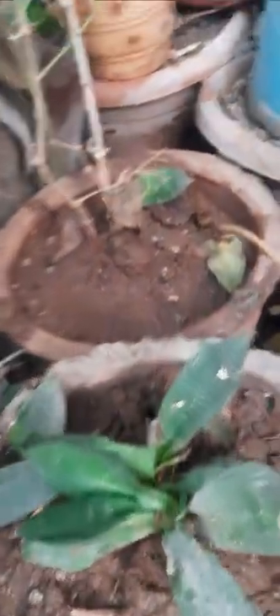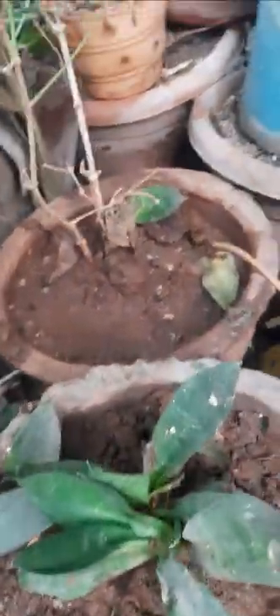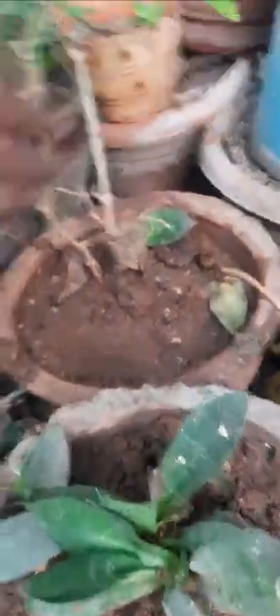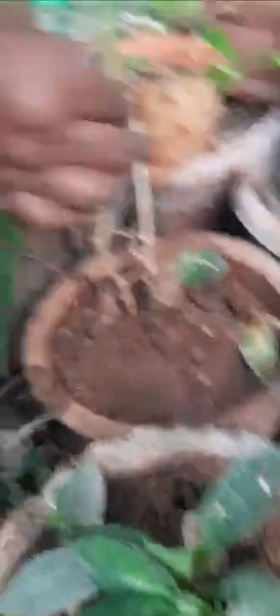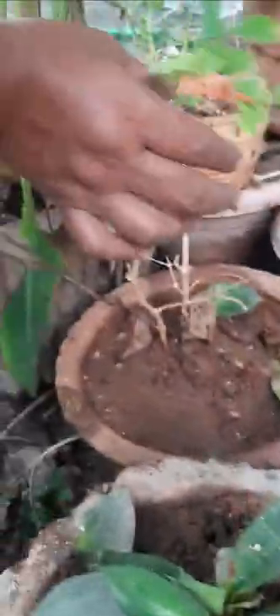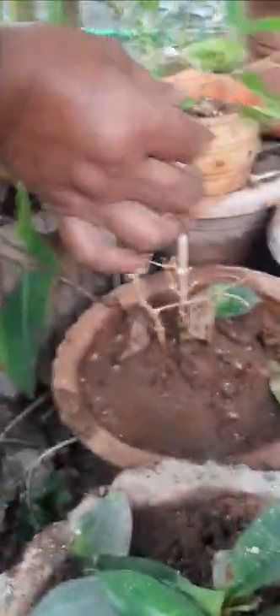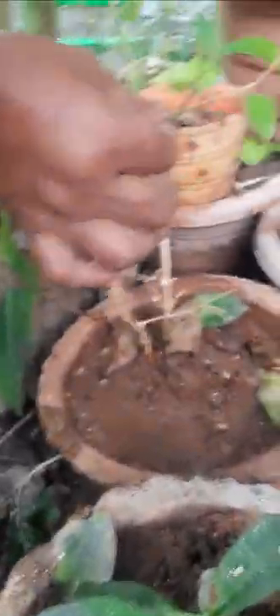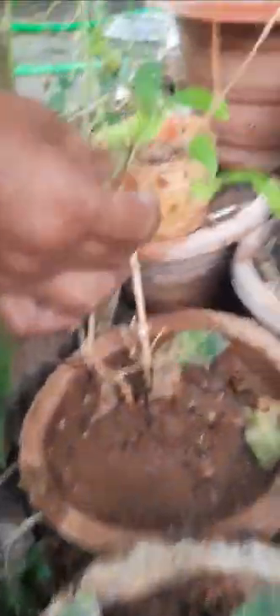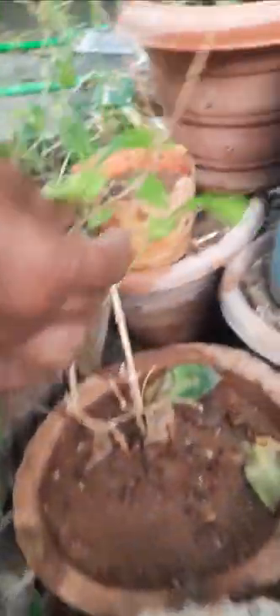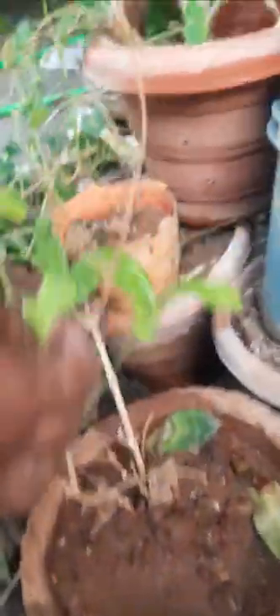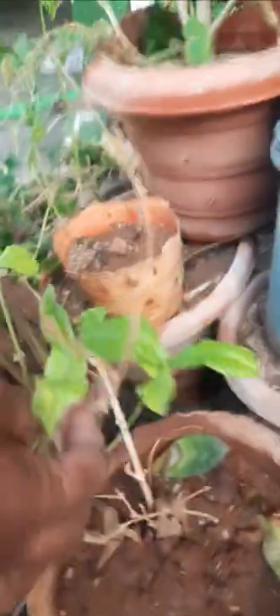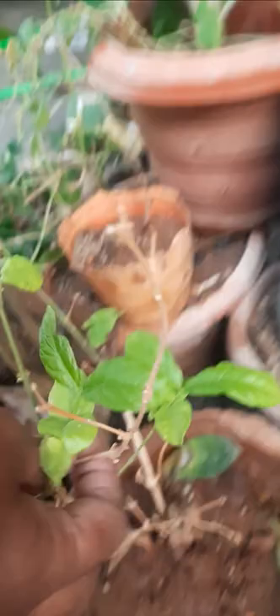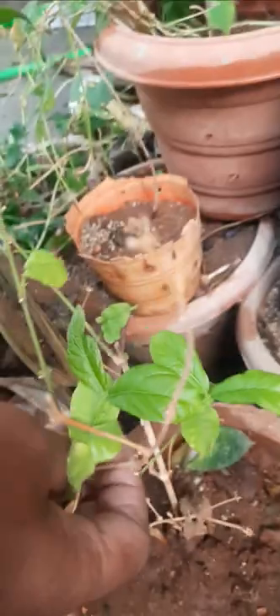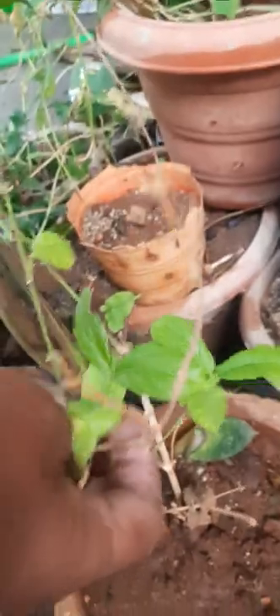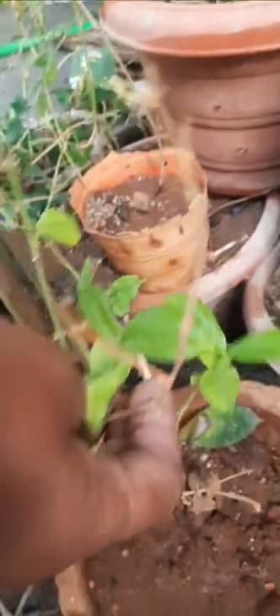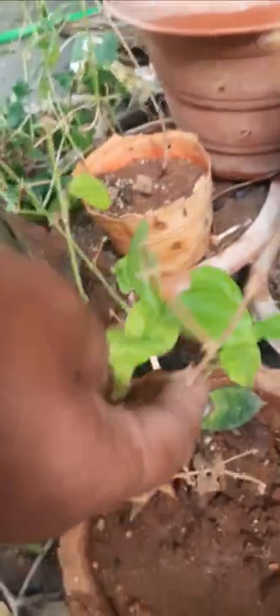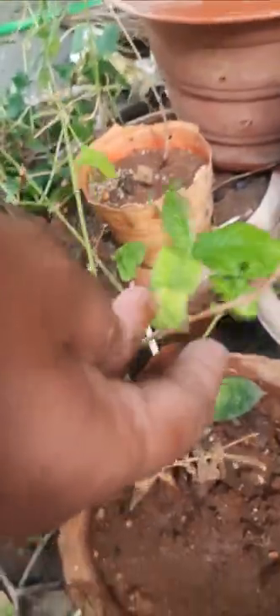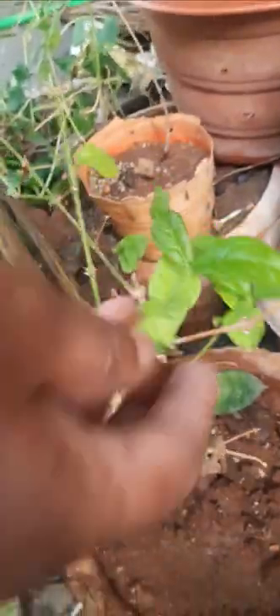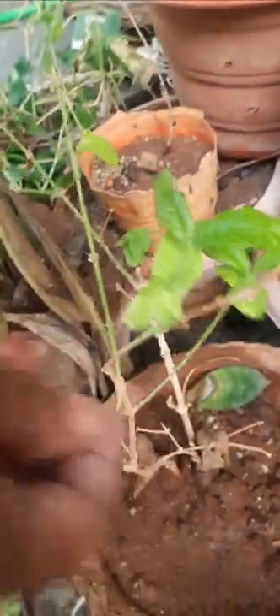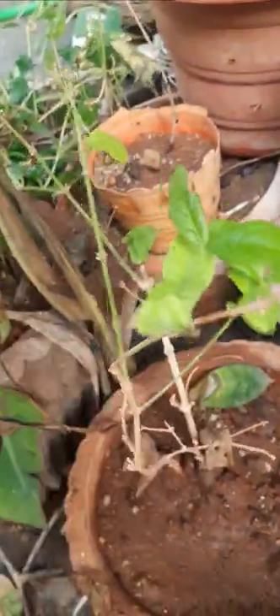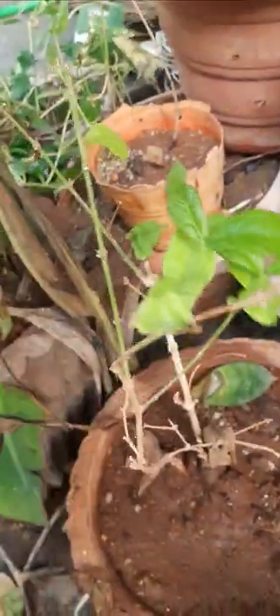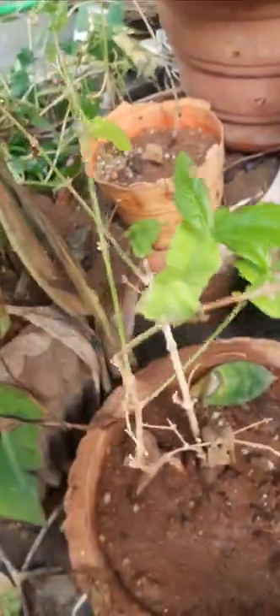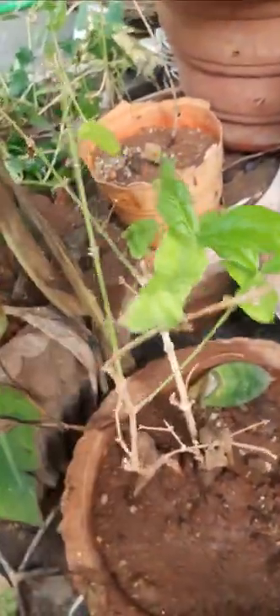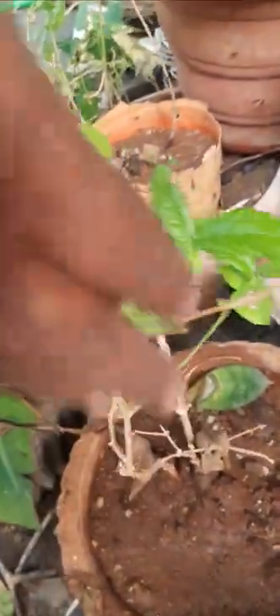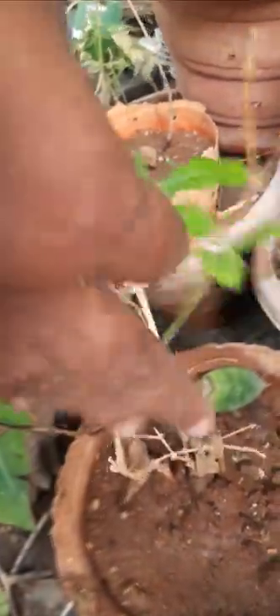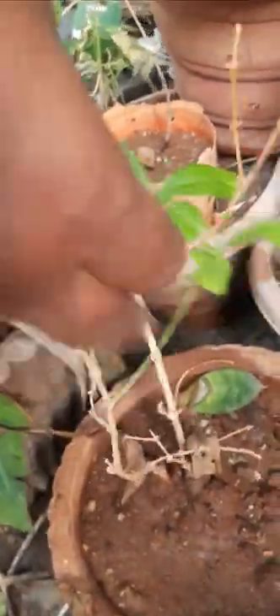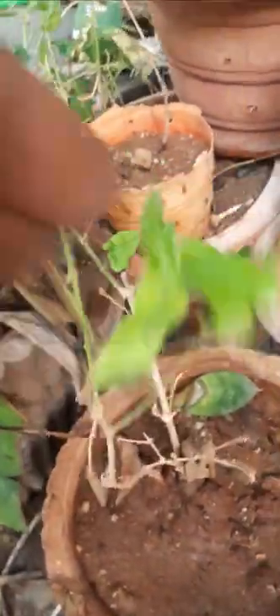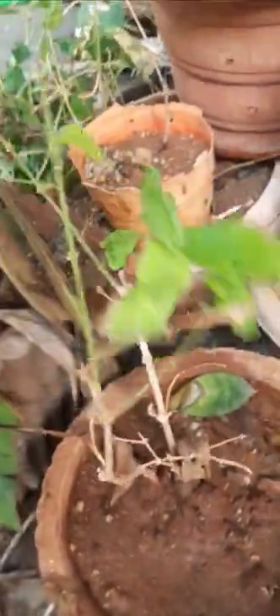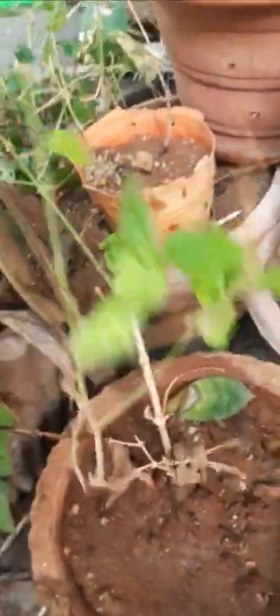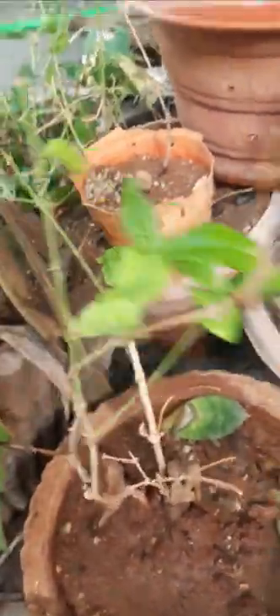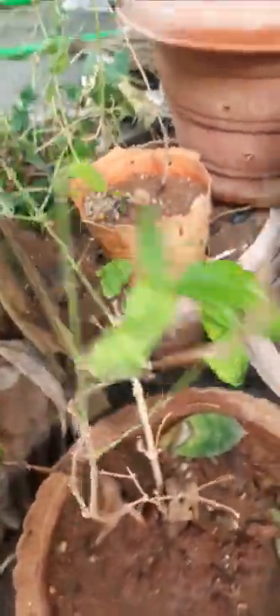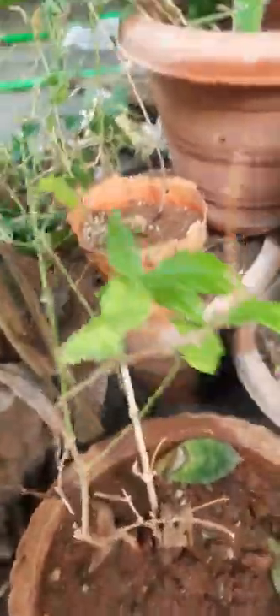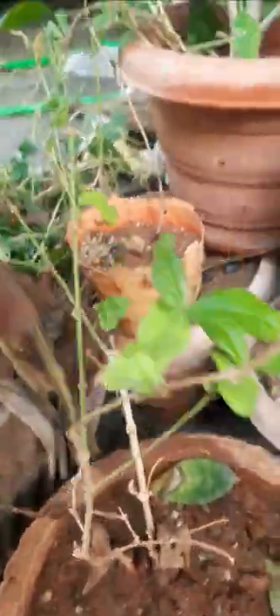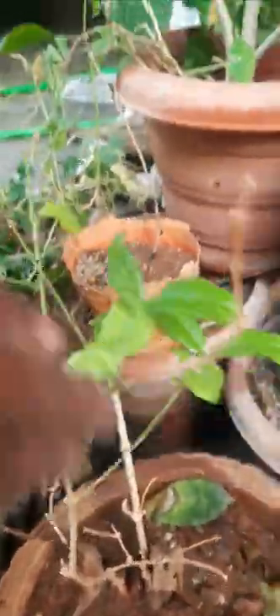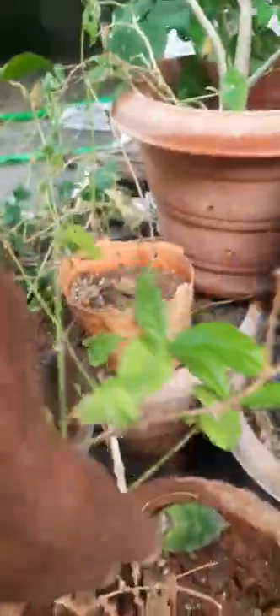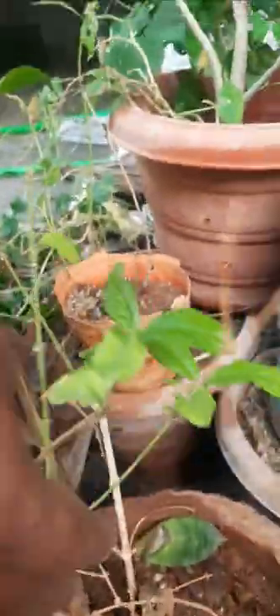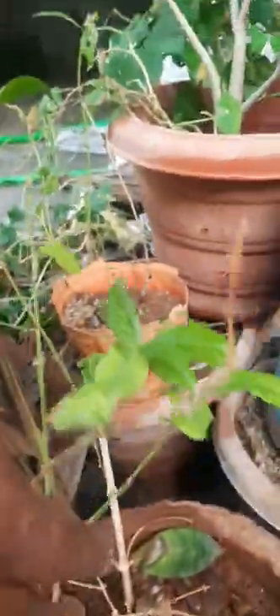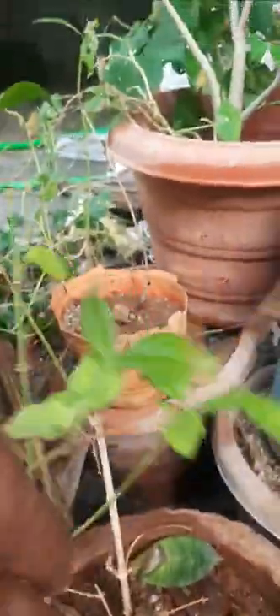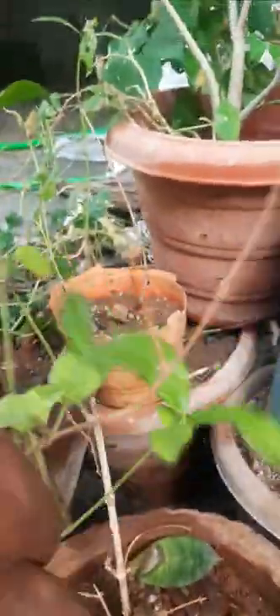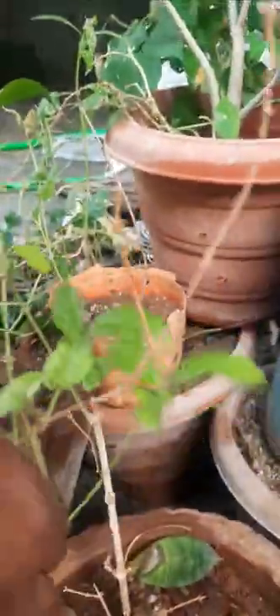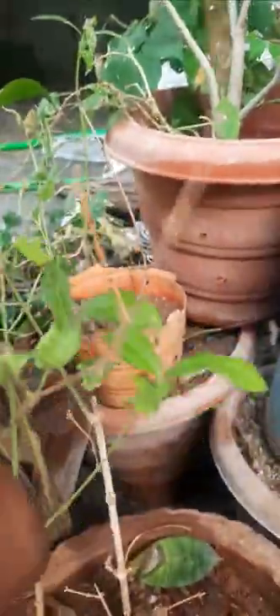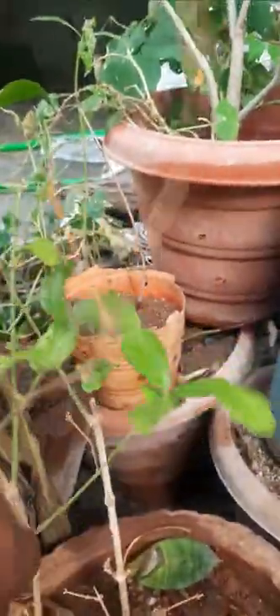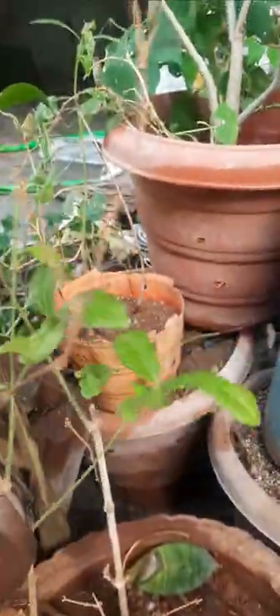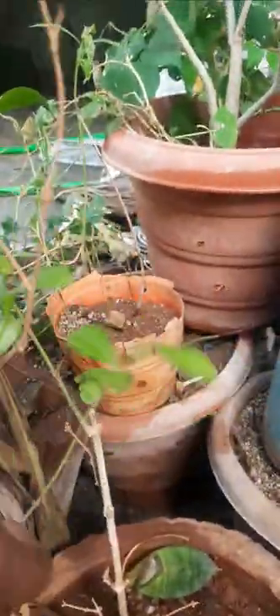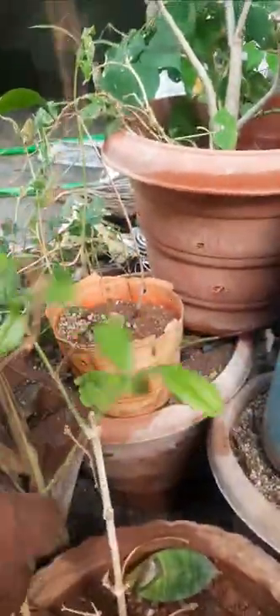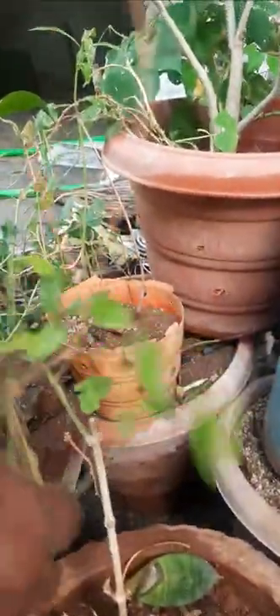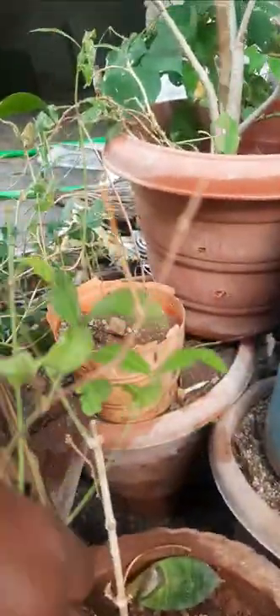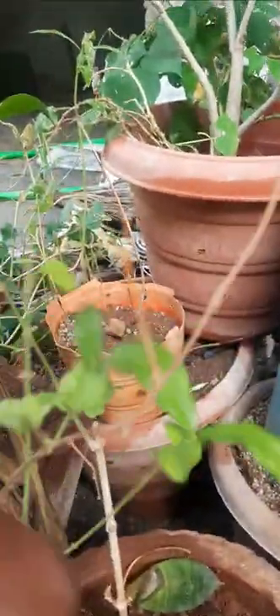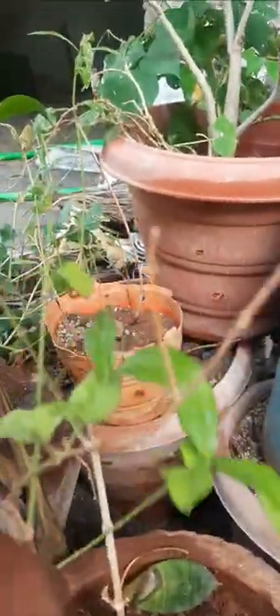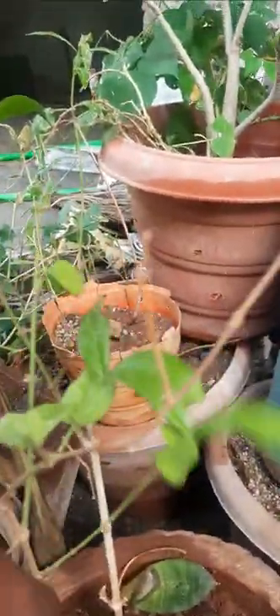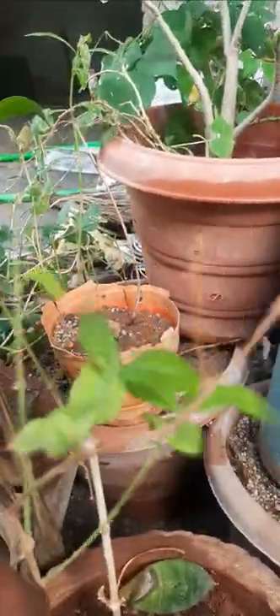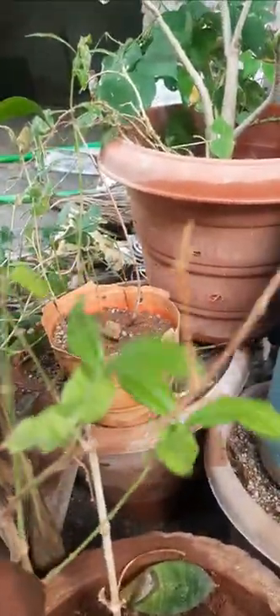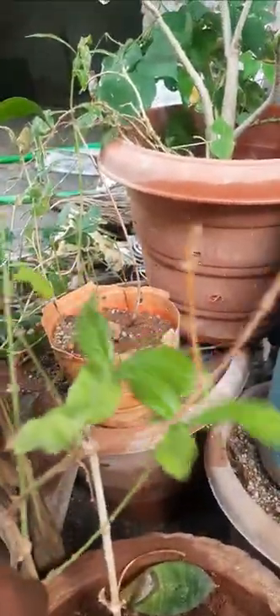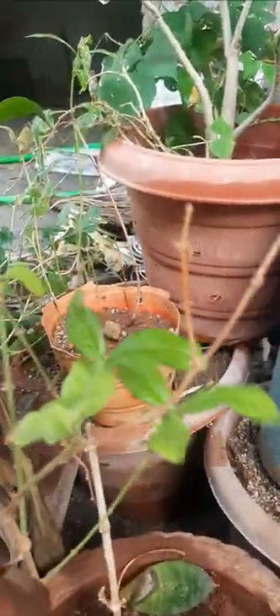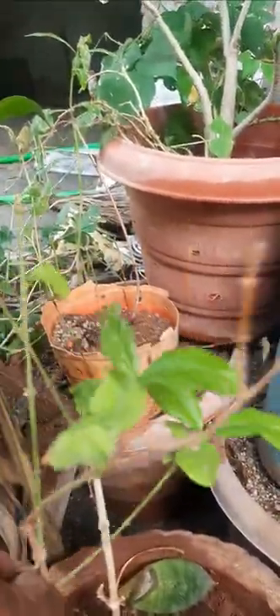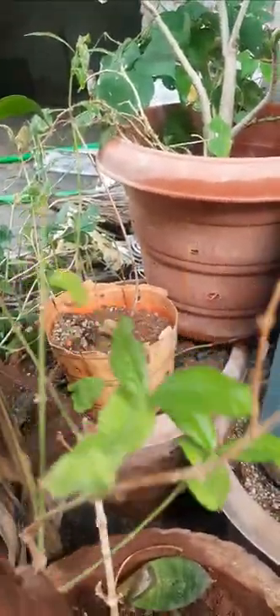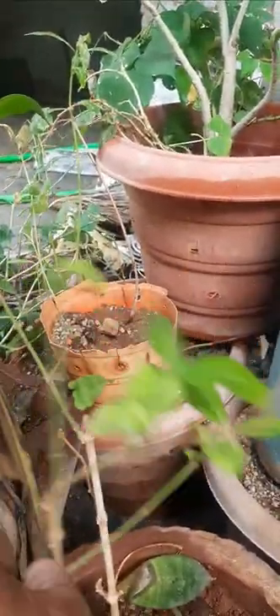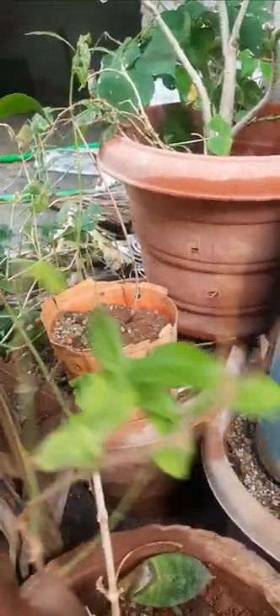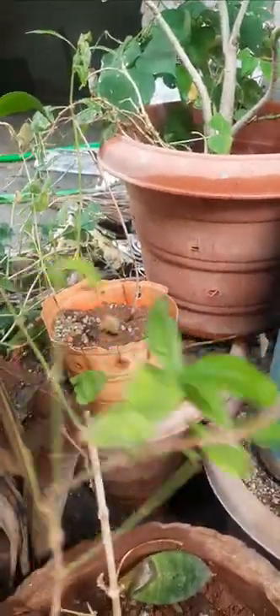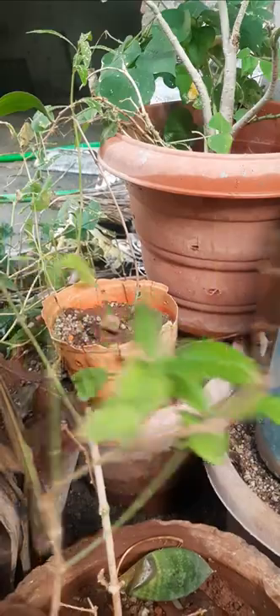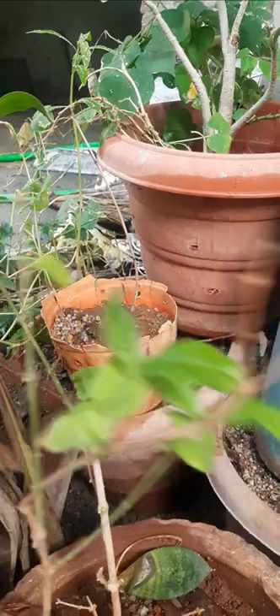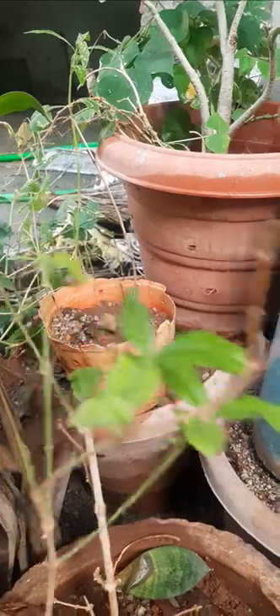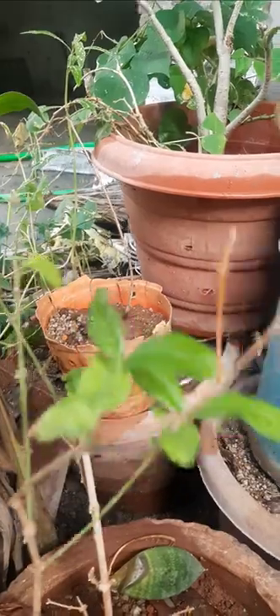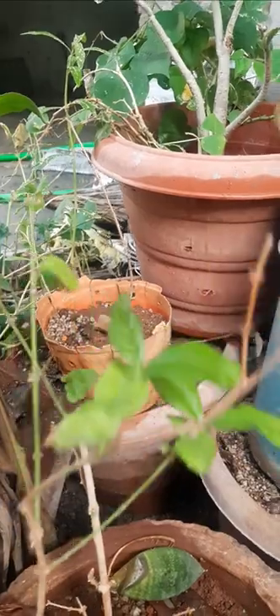This one also, jasmine. It is also developed in pot.